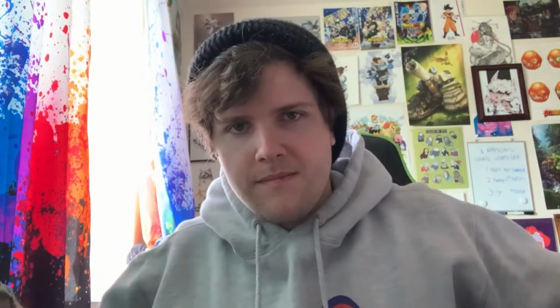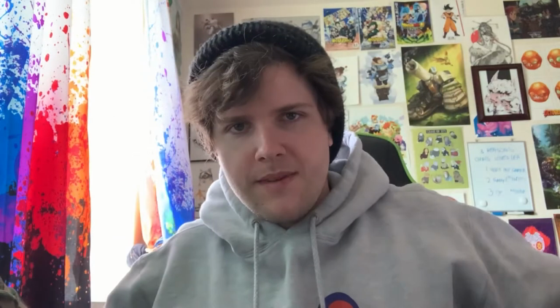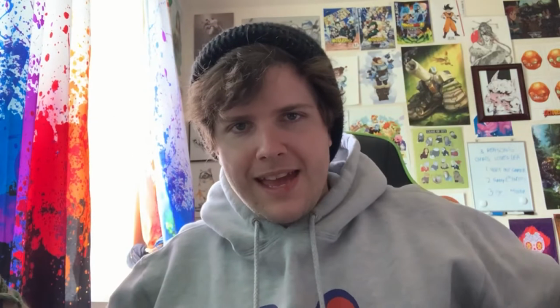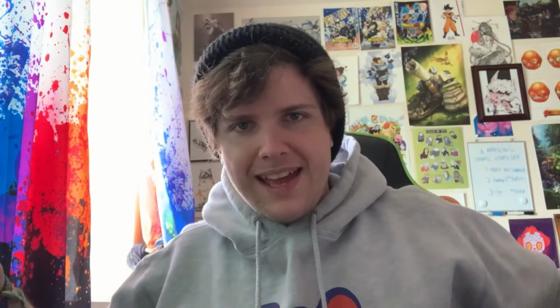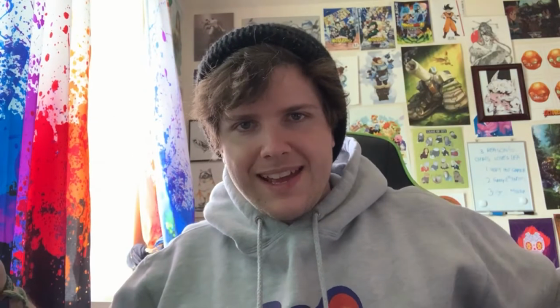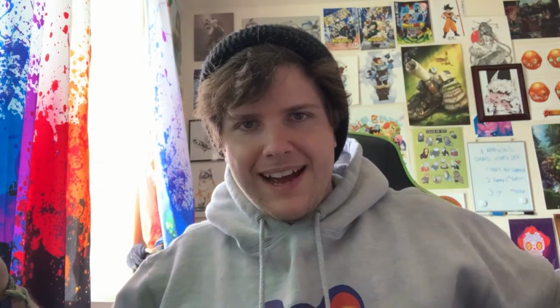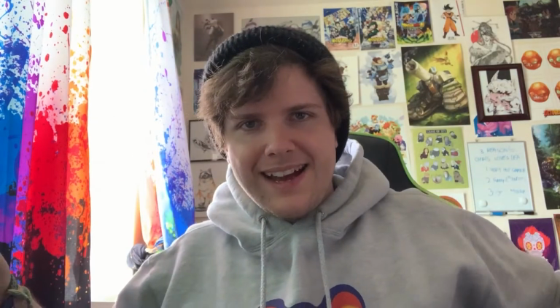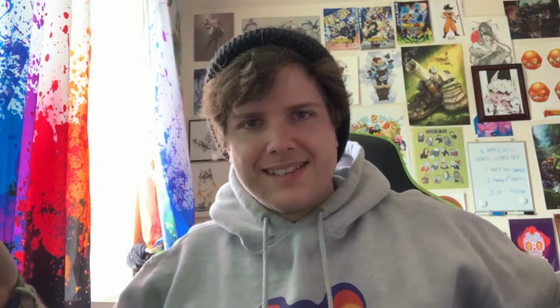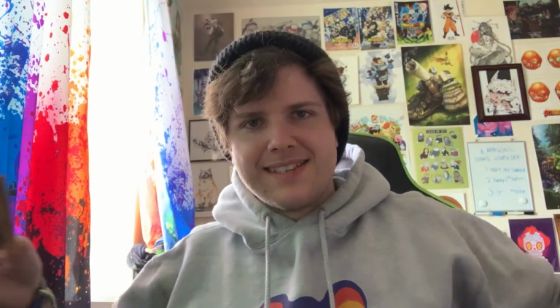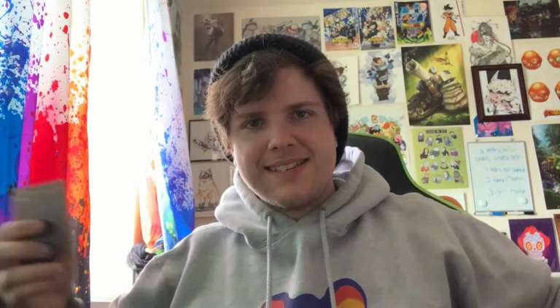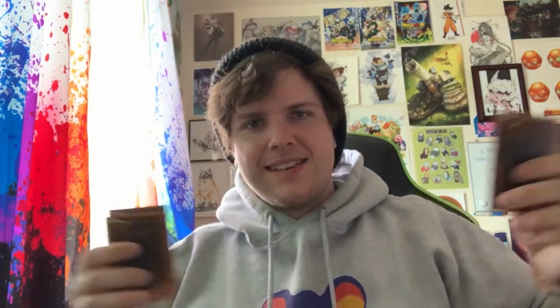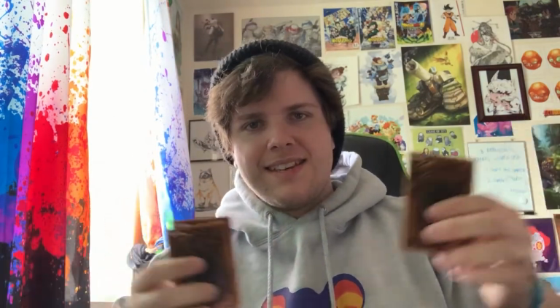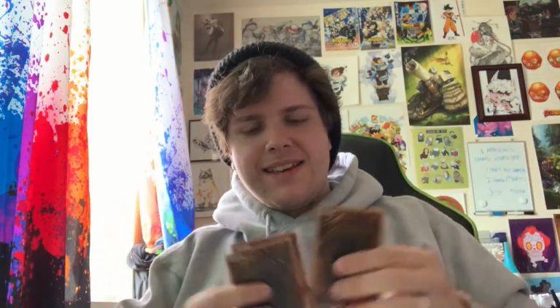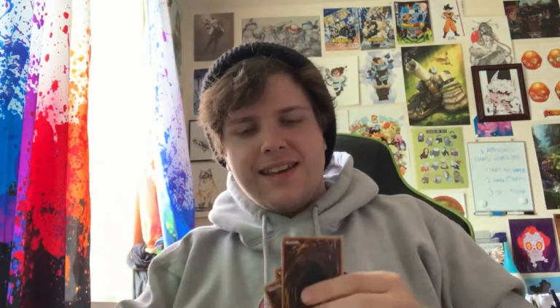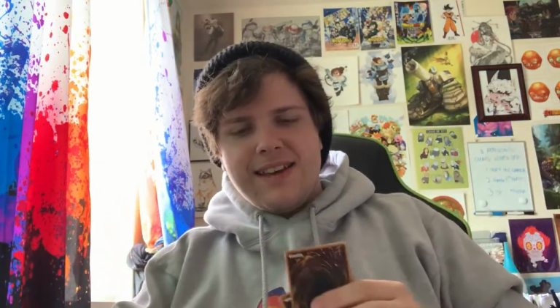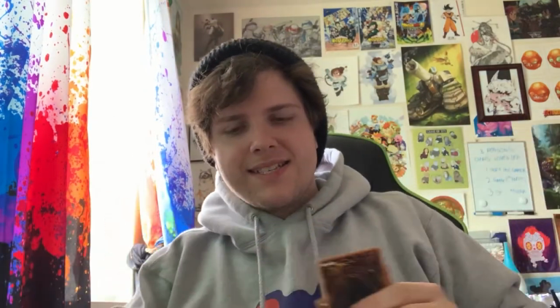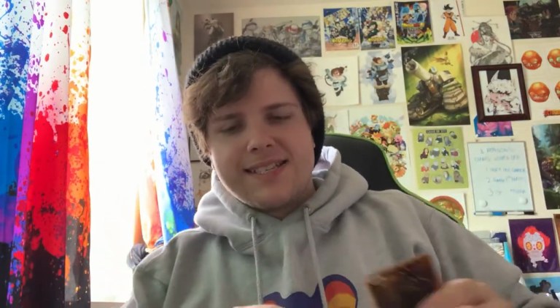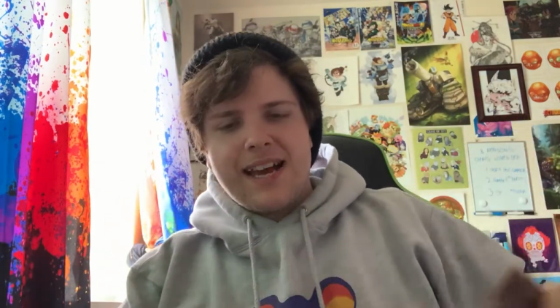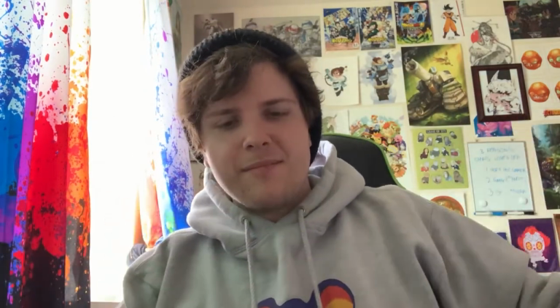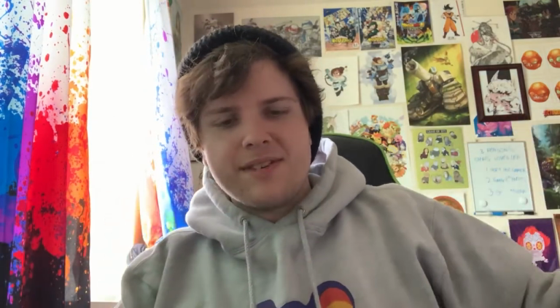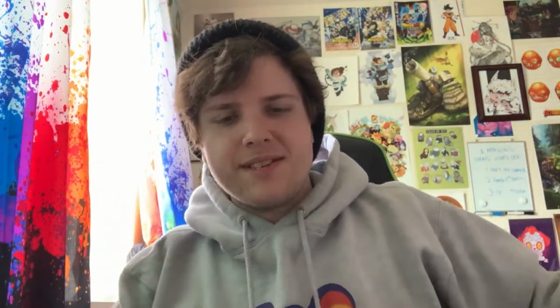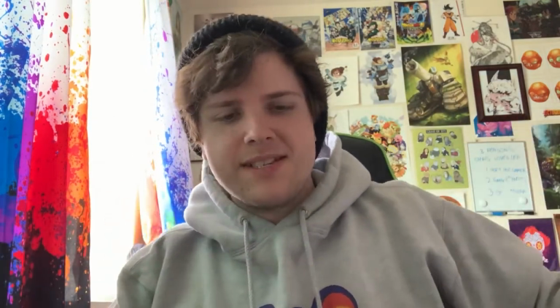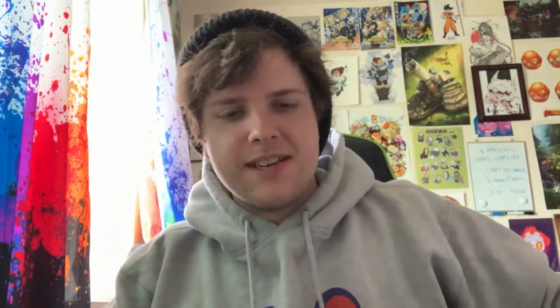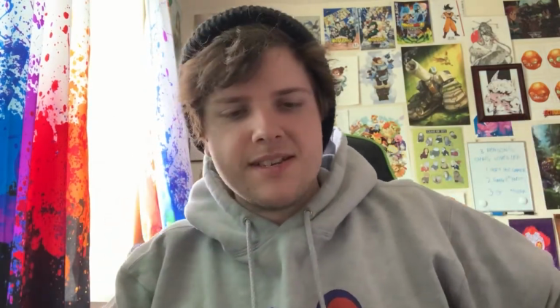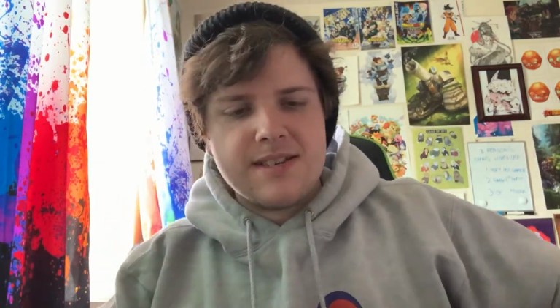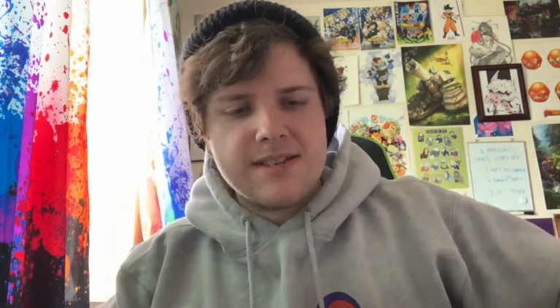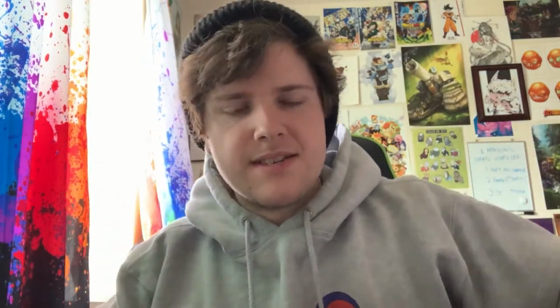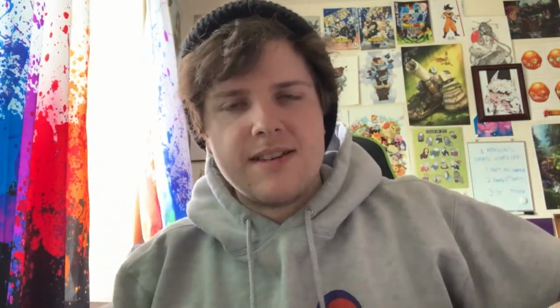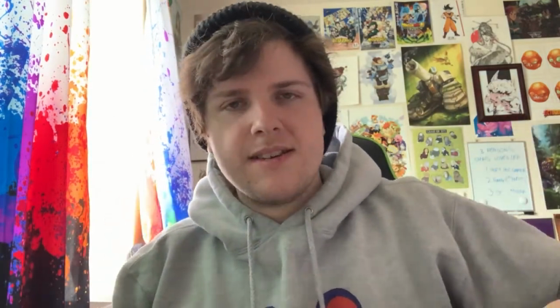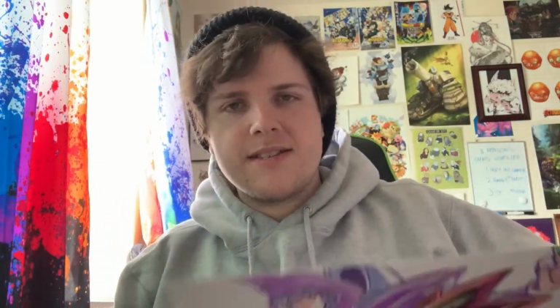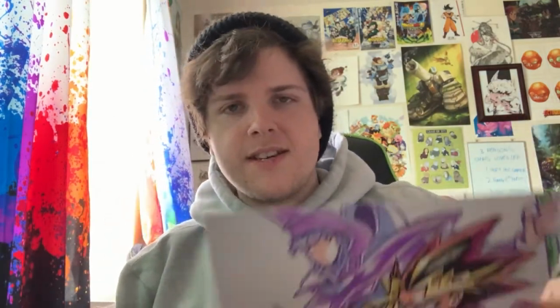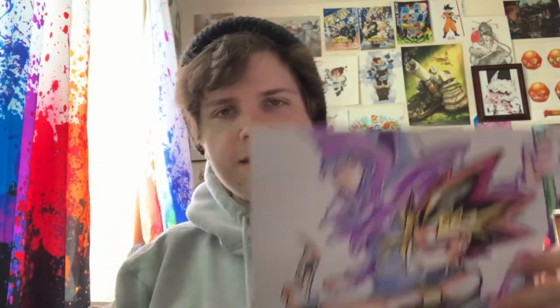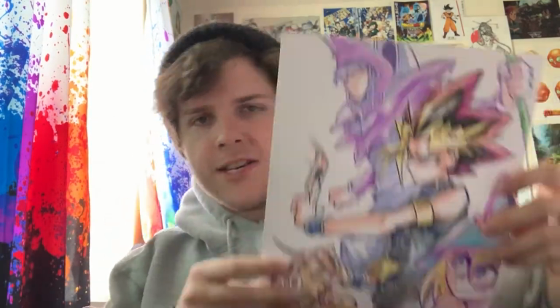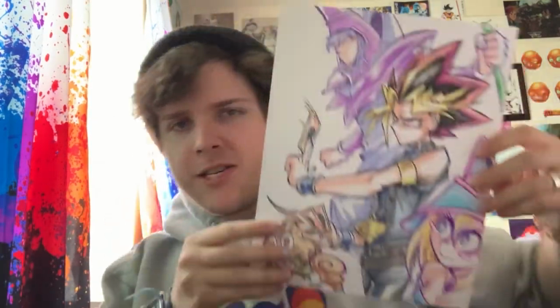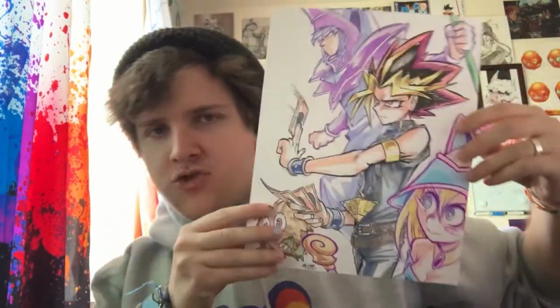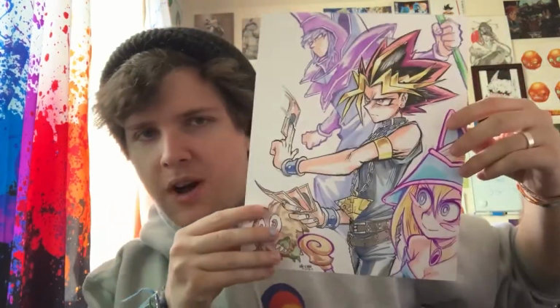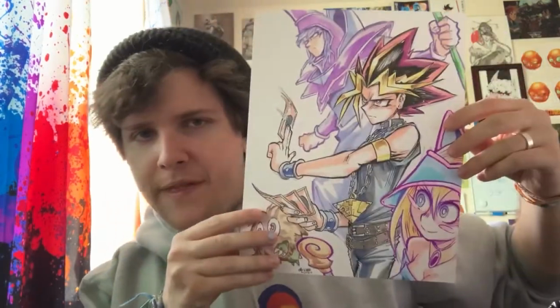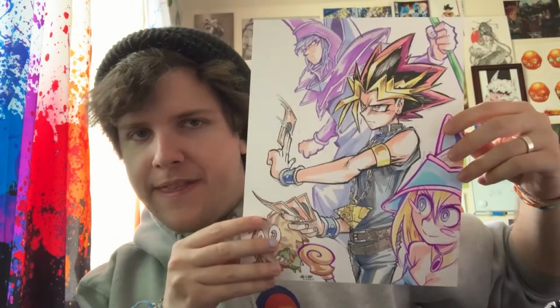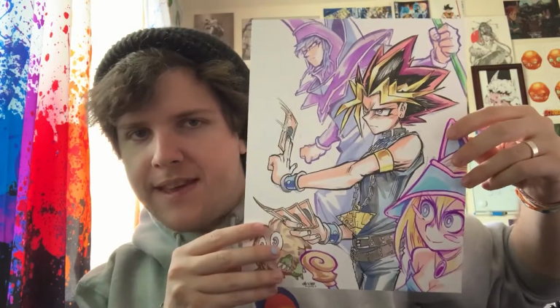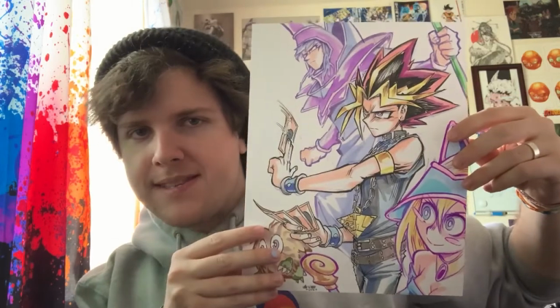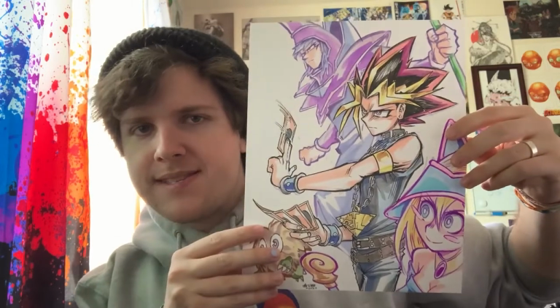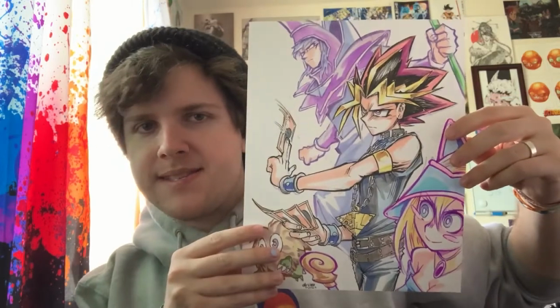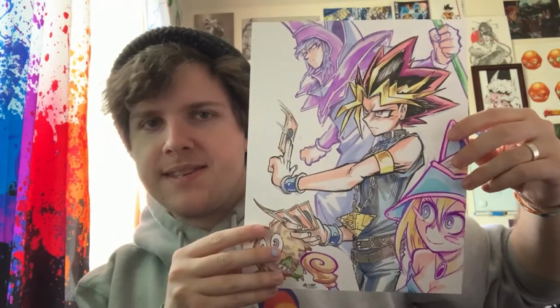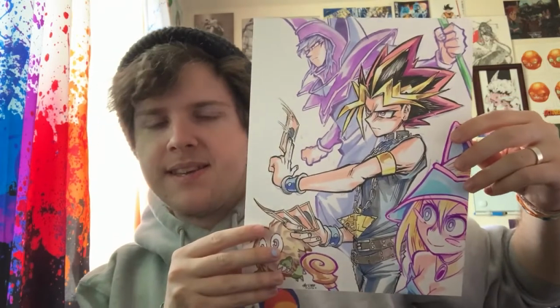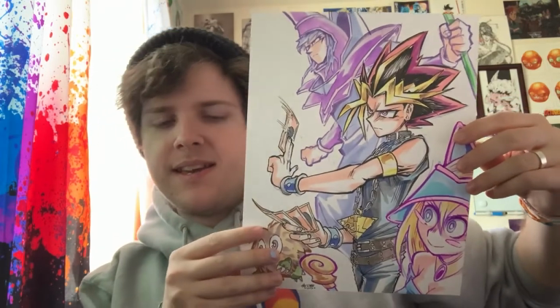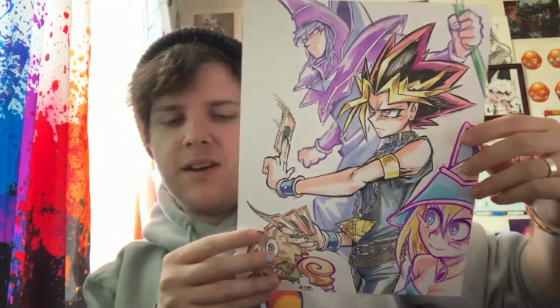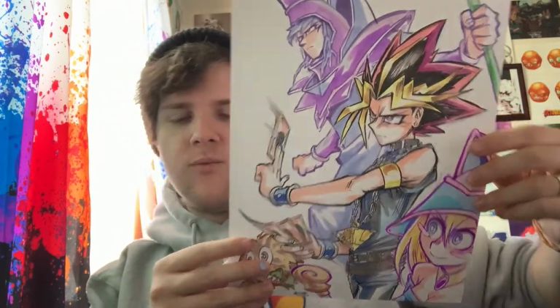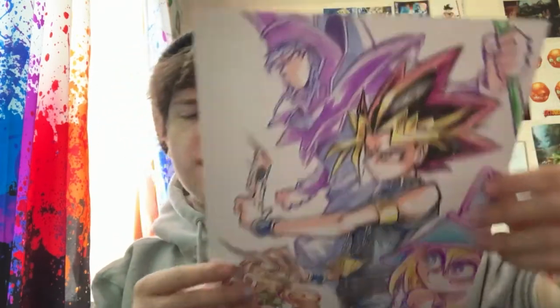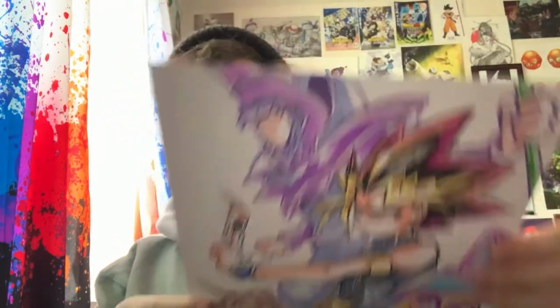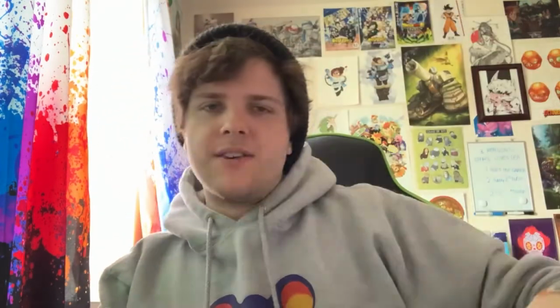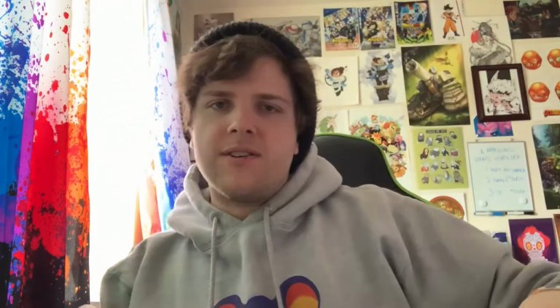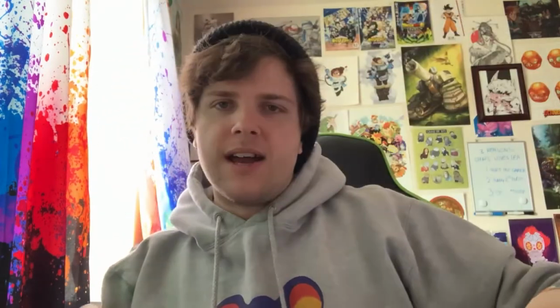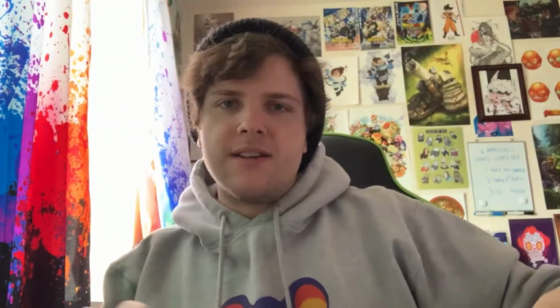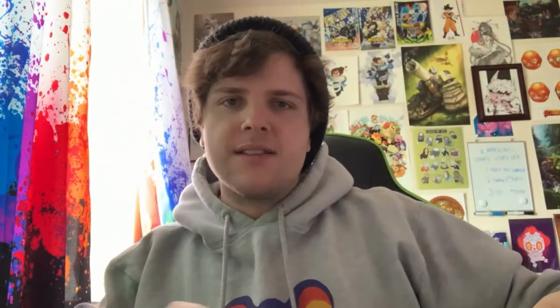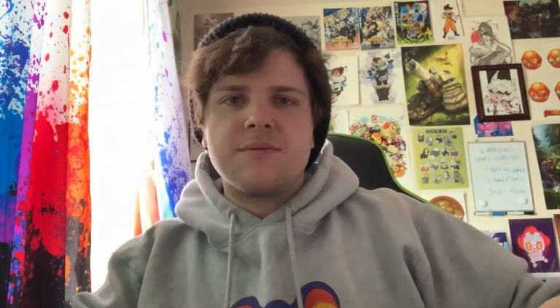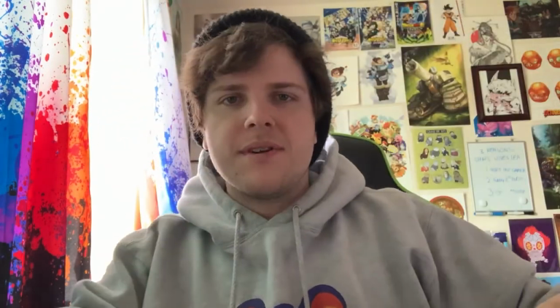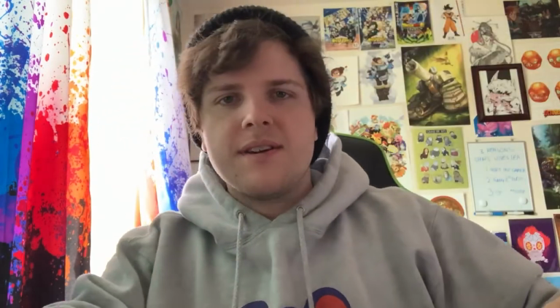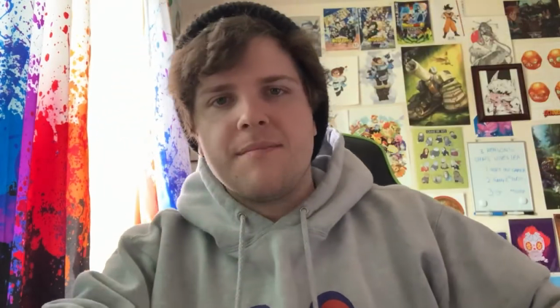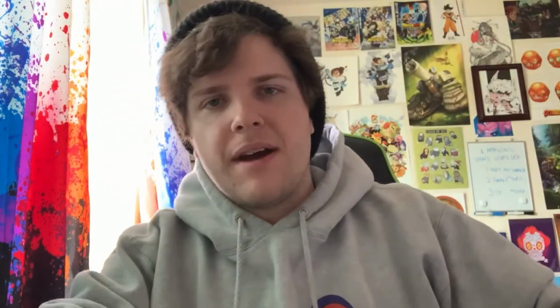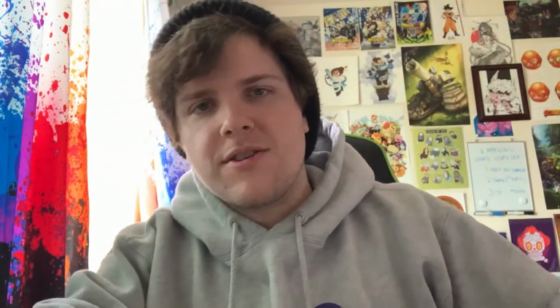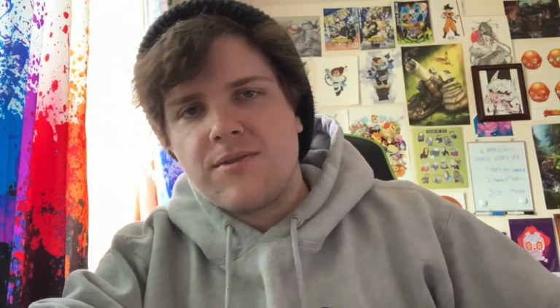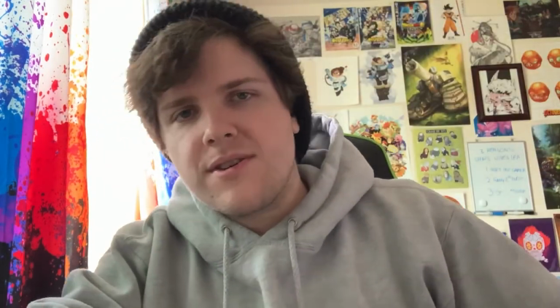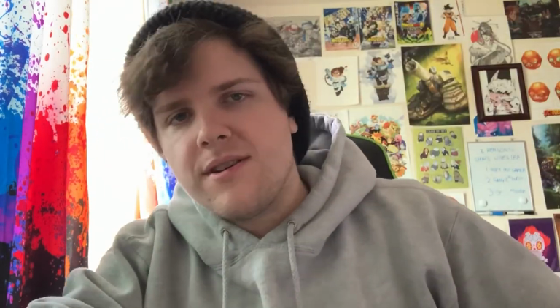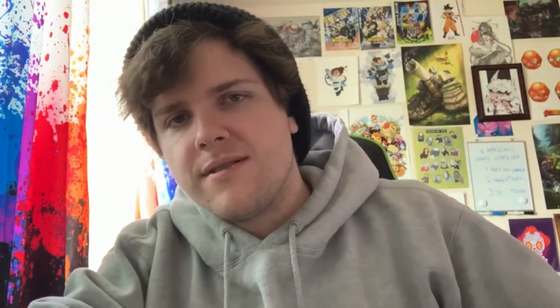Hey guys, it's time to draw this while I nerd out a little bit about Yu-Gi-Oh.